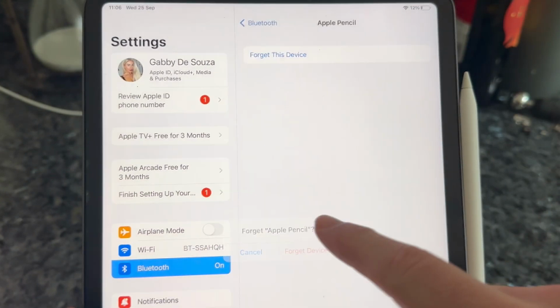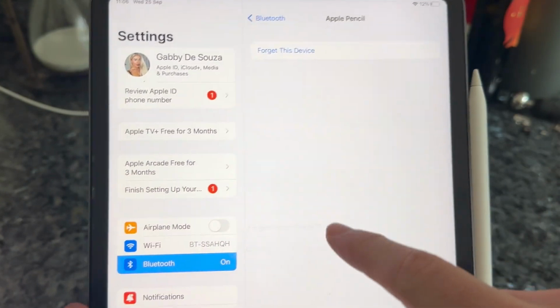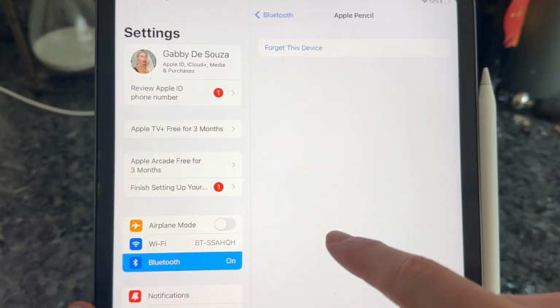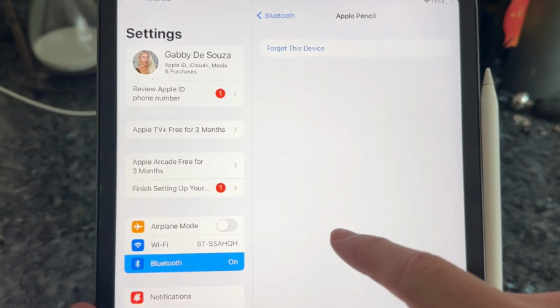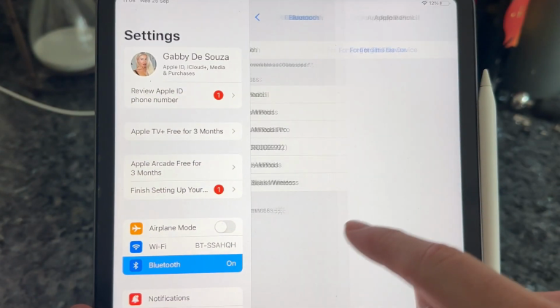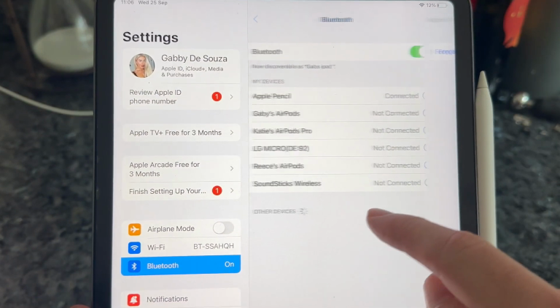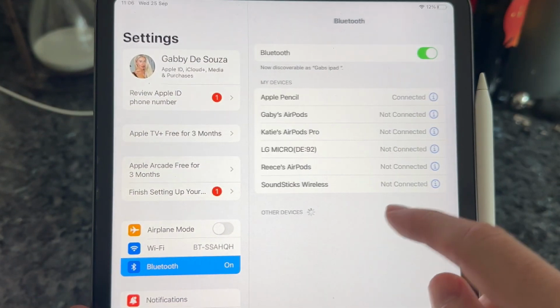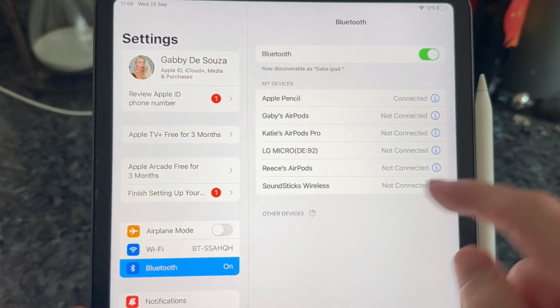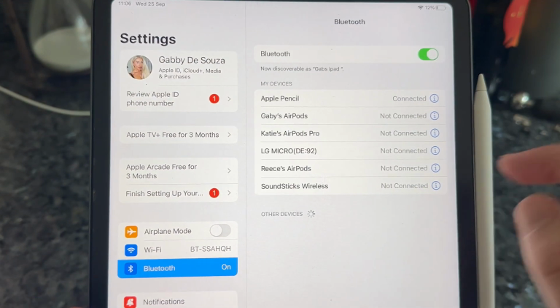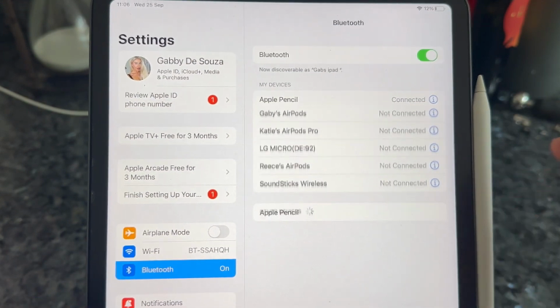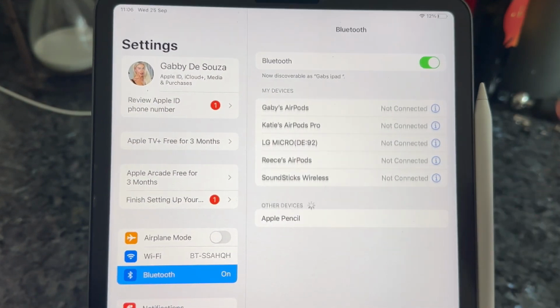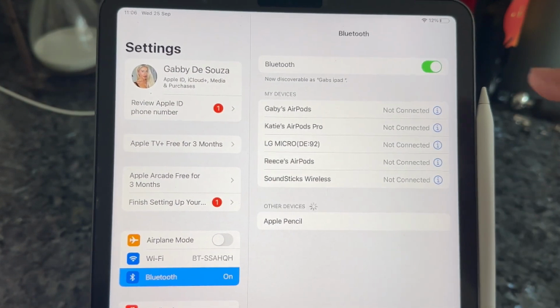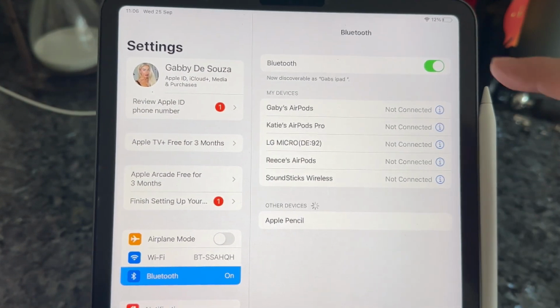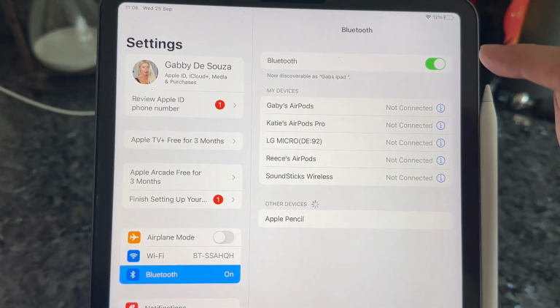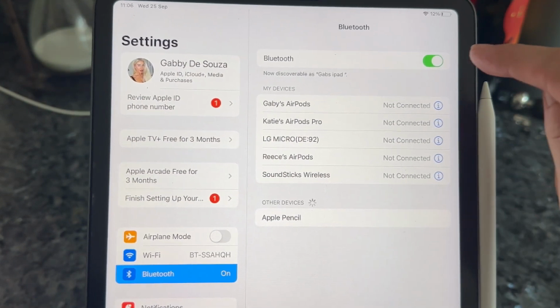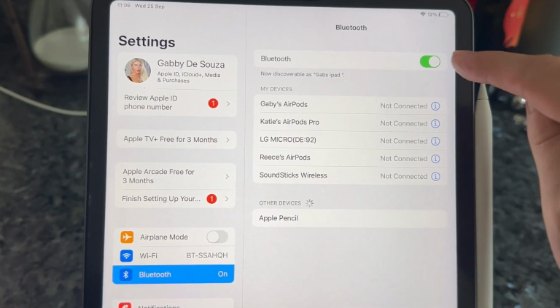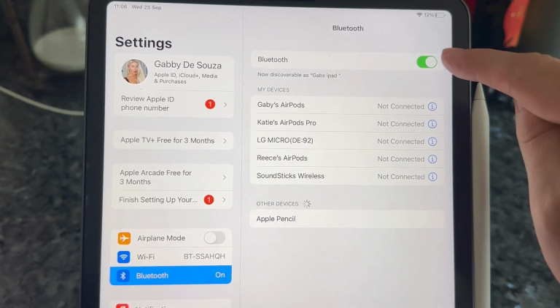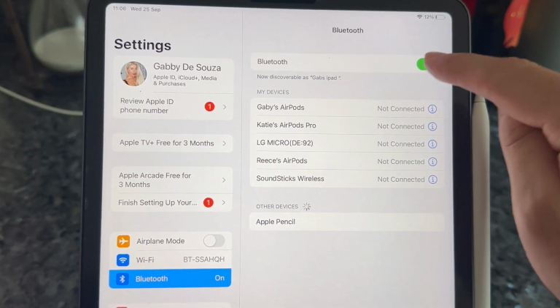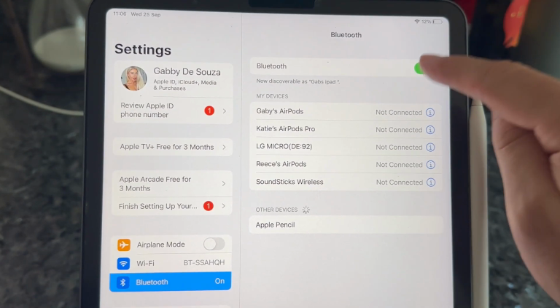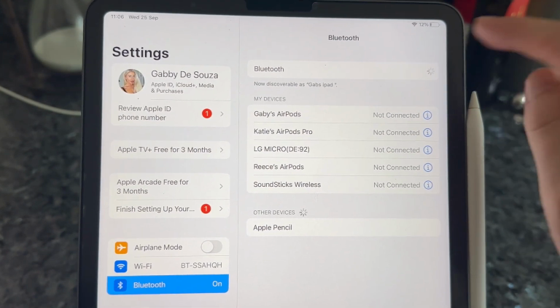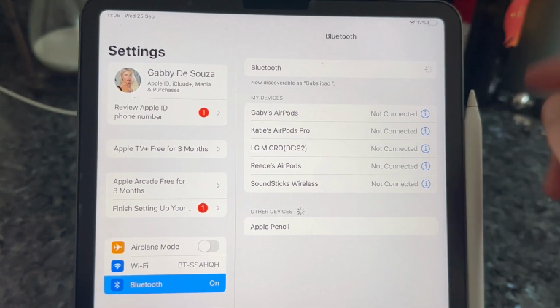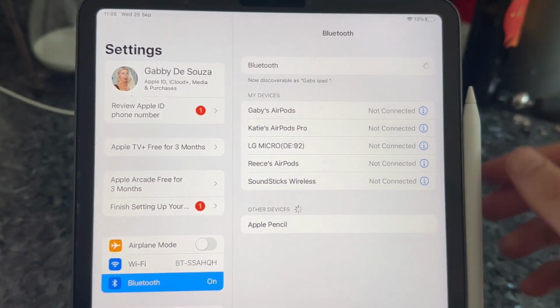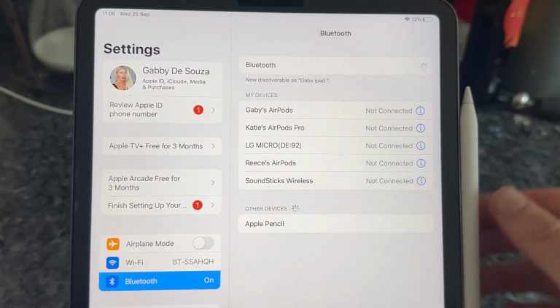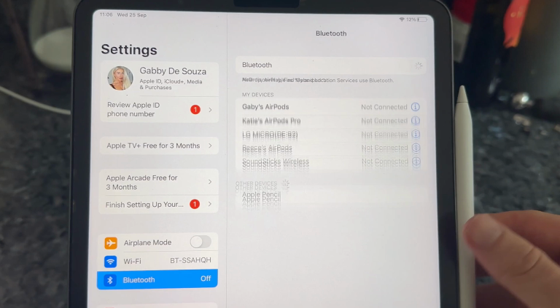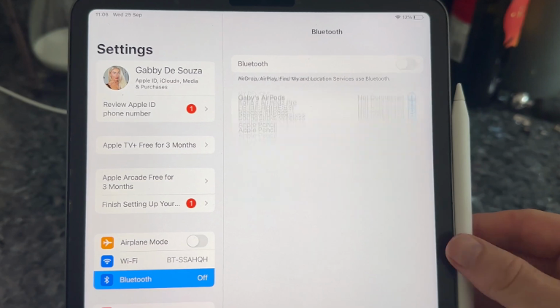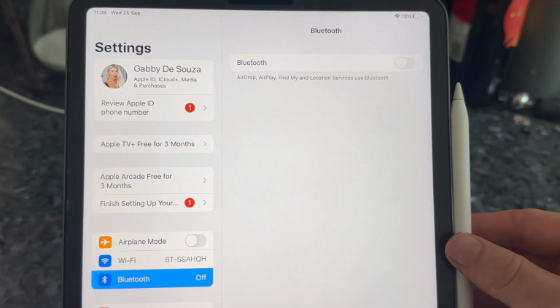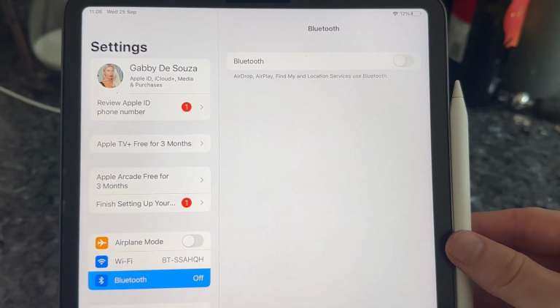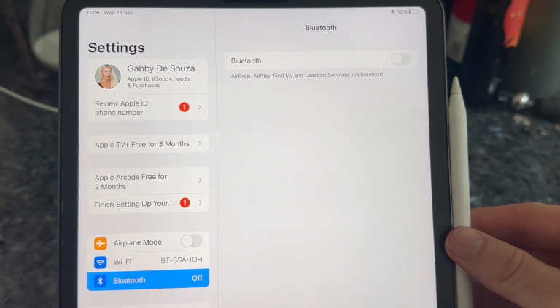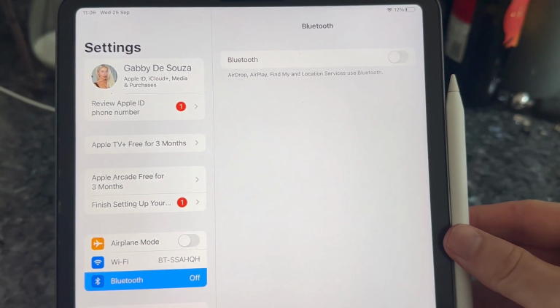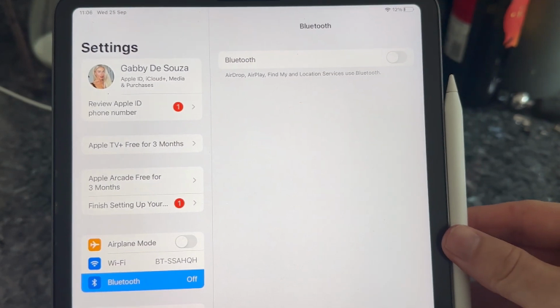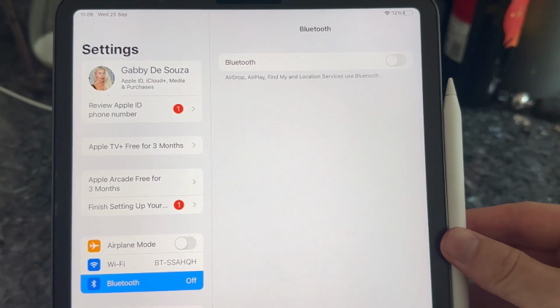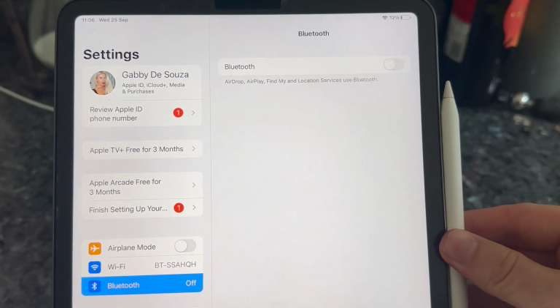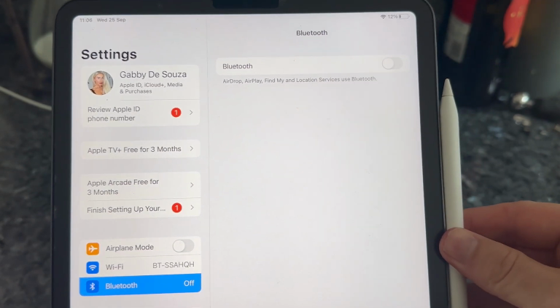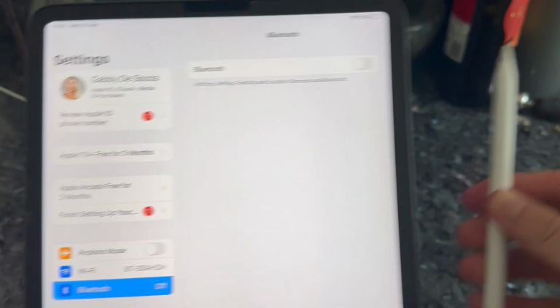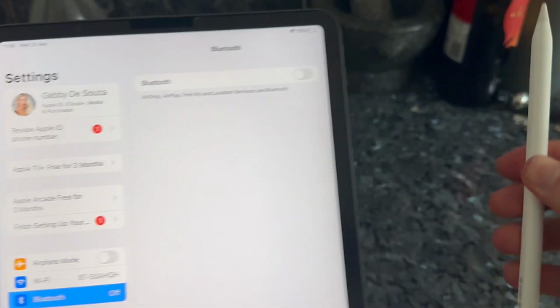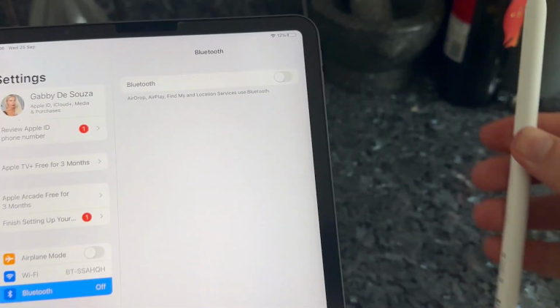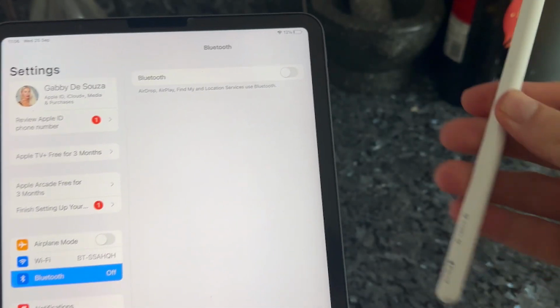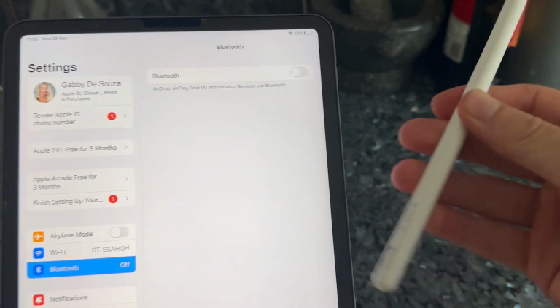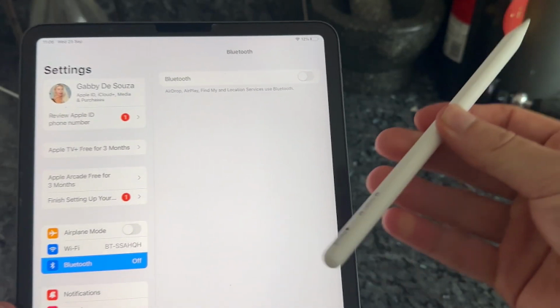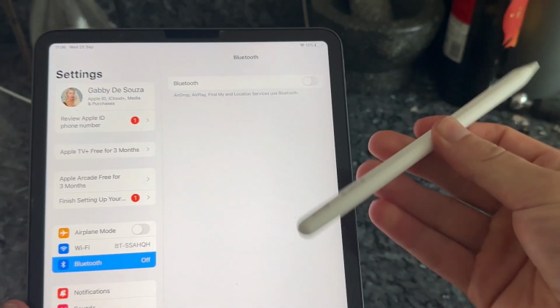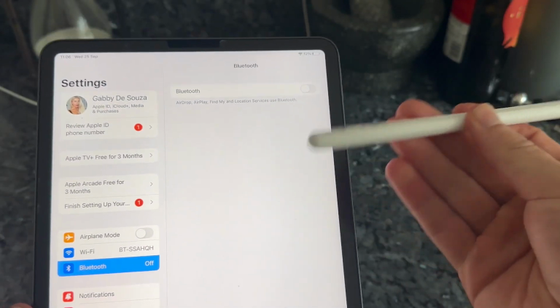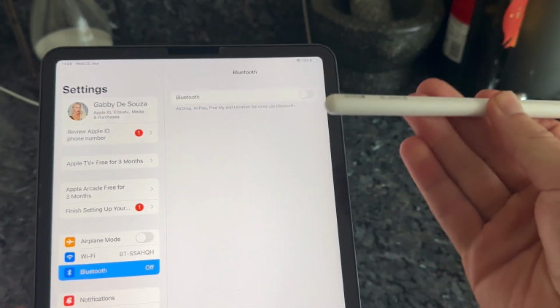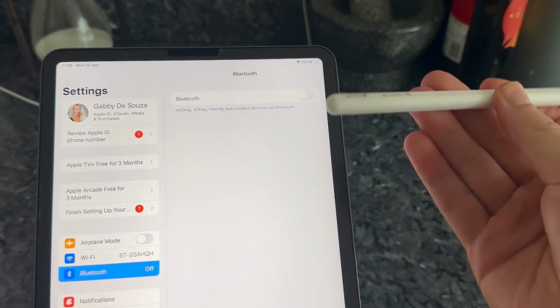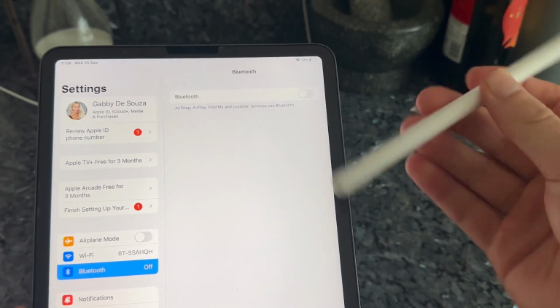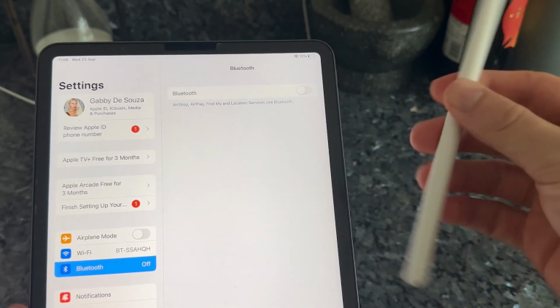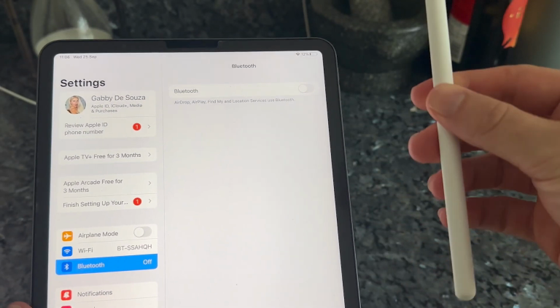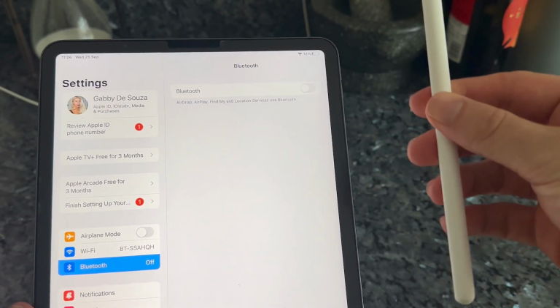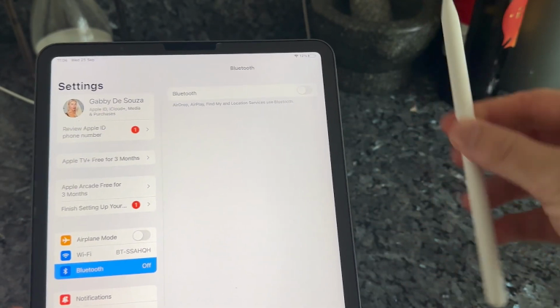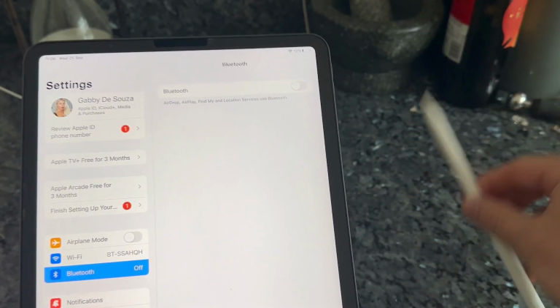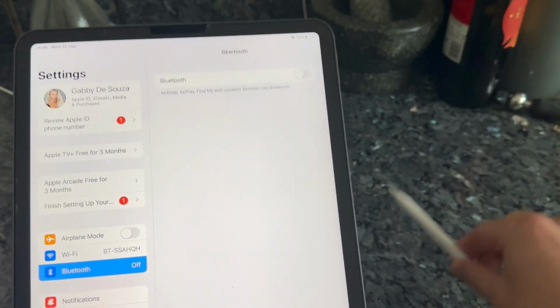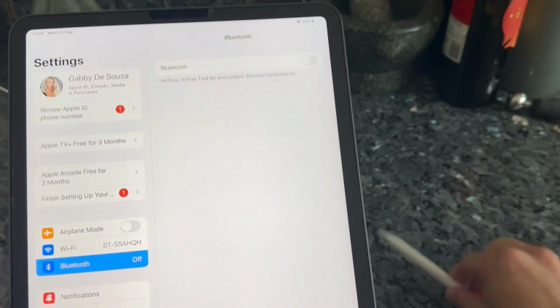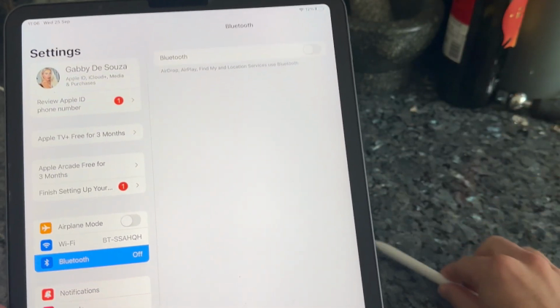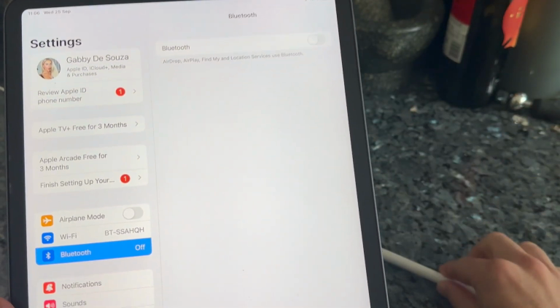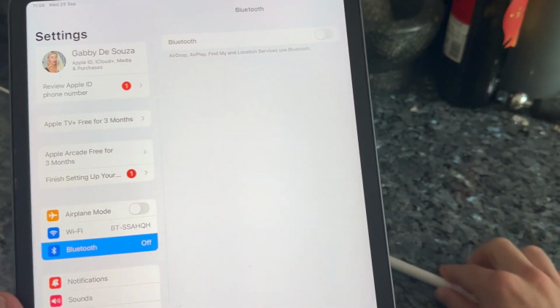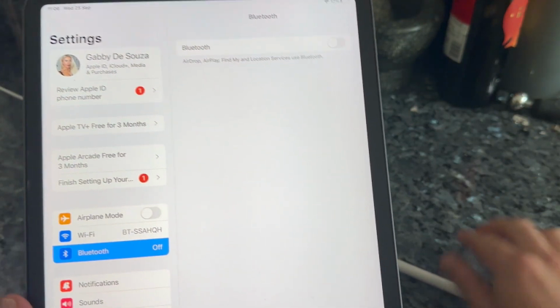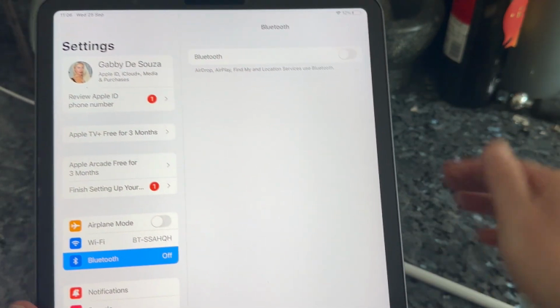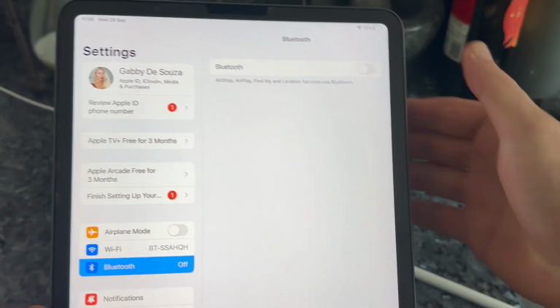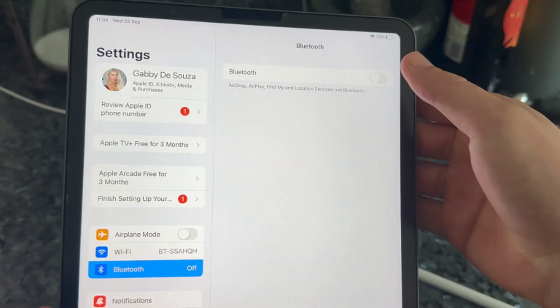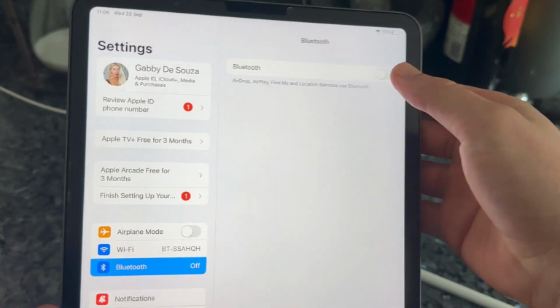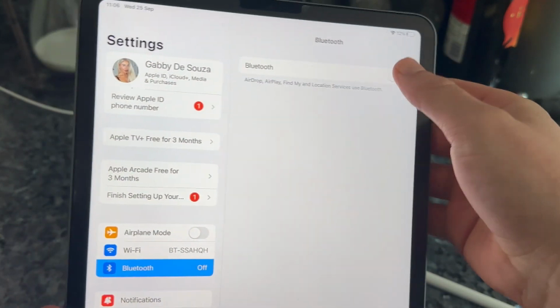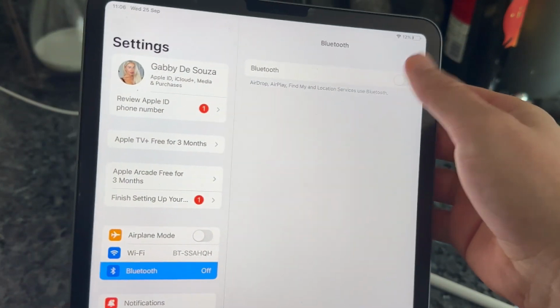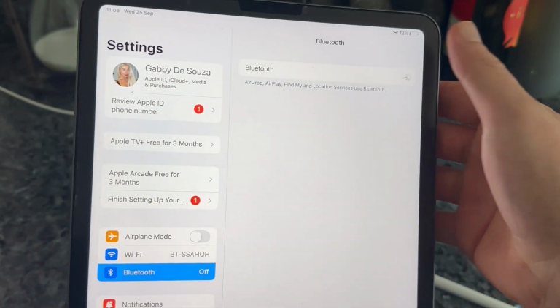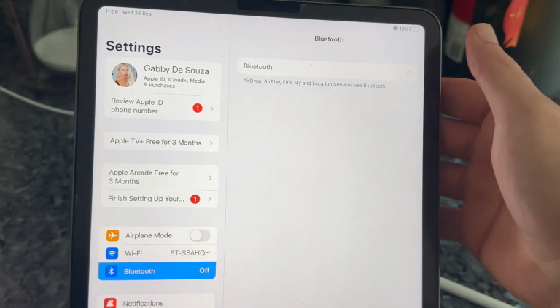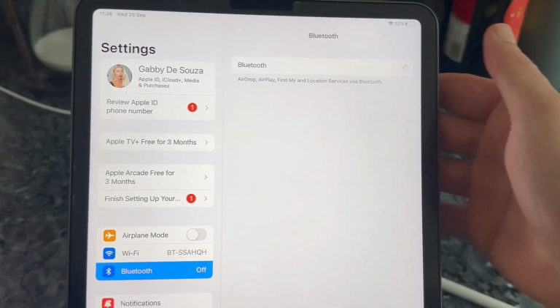Then we're going to turn off our Bluetooth and release the Apple Pencil from the side of the iPad. Then you need to re-enable your Bluetooth.